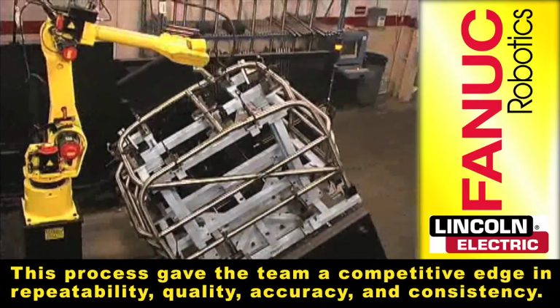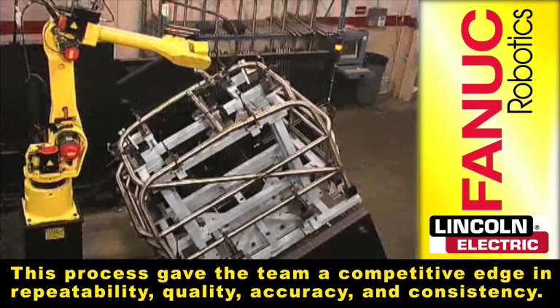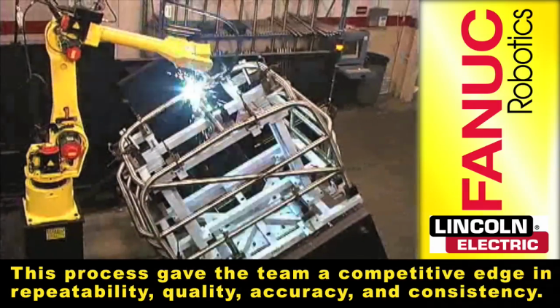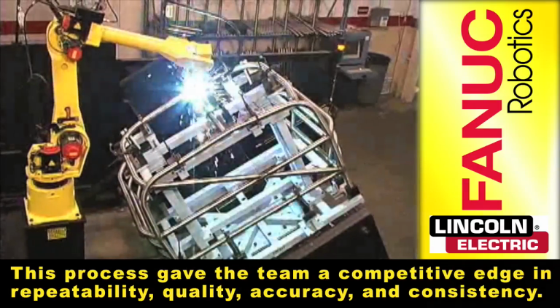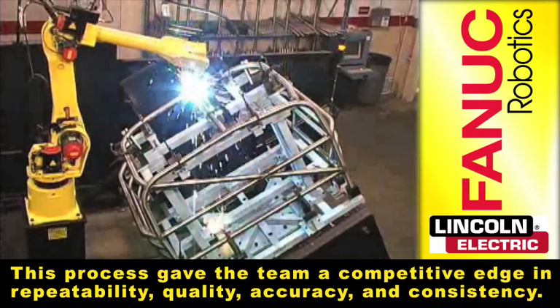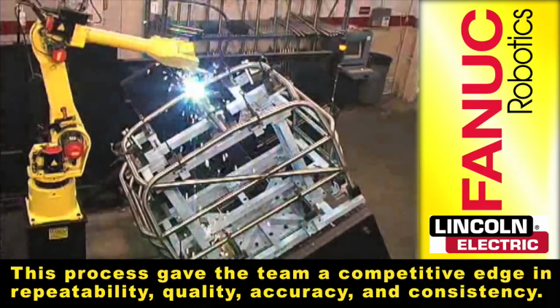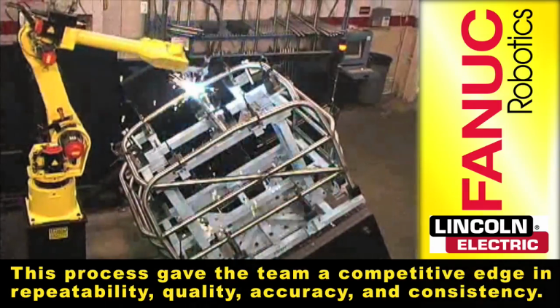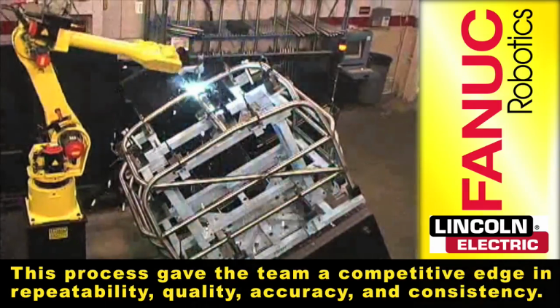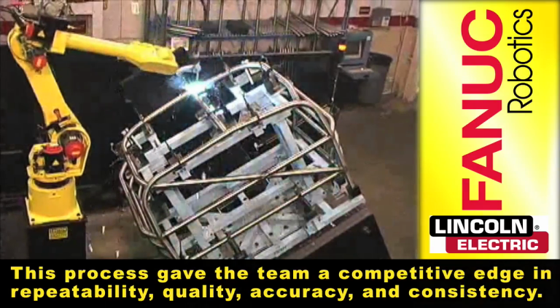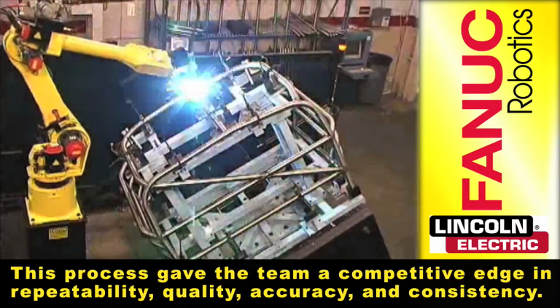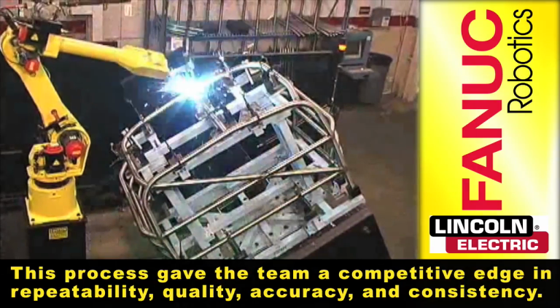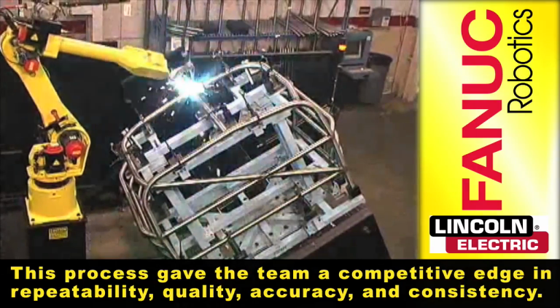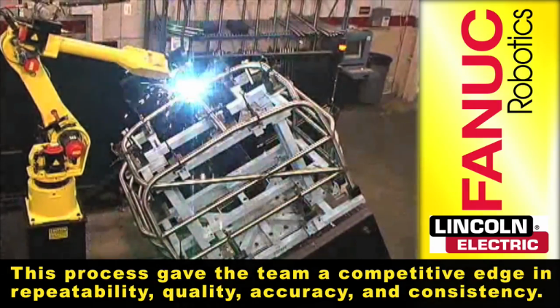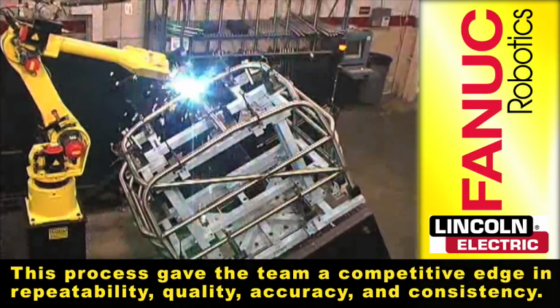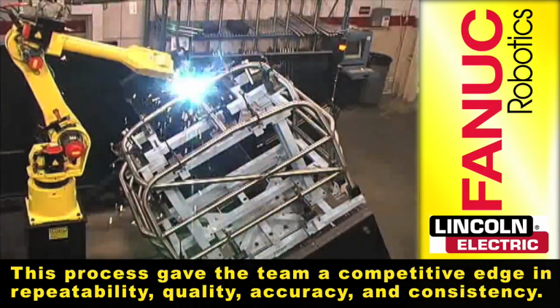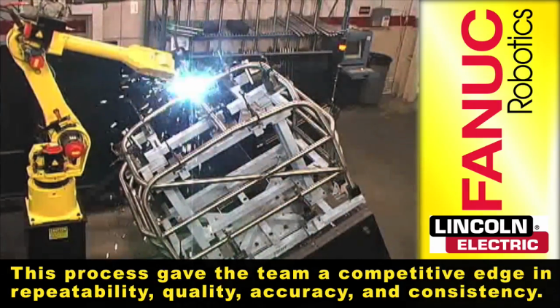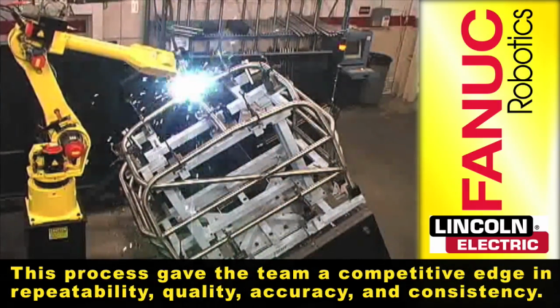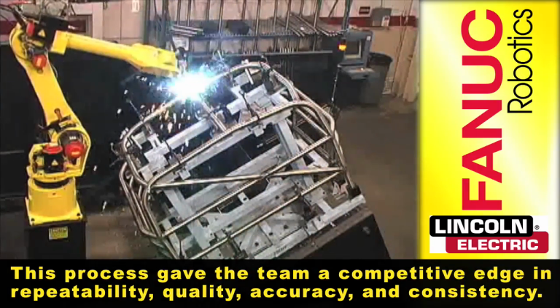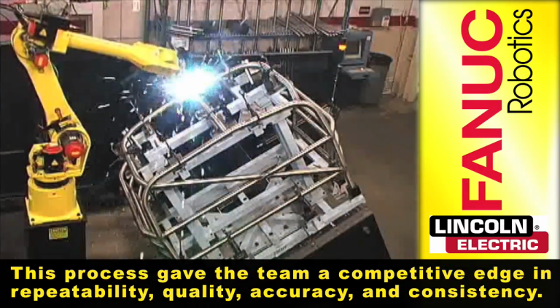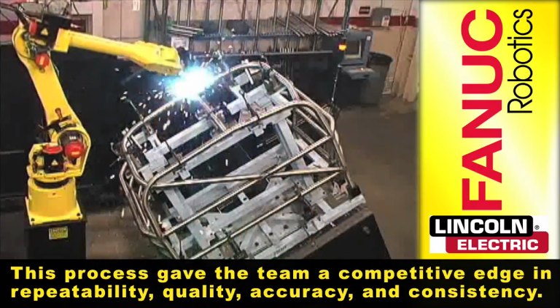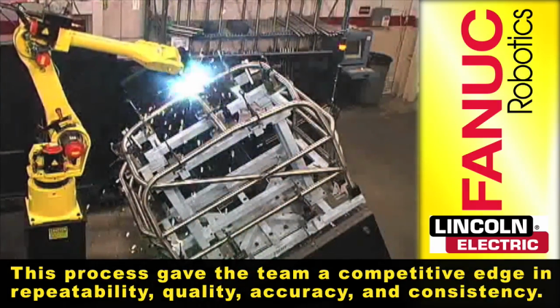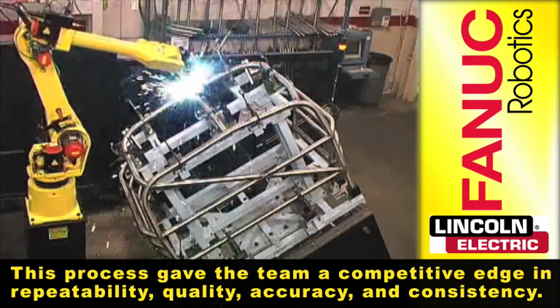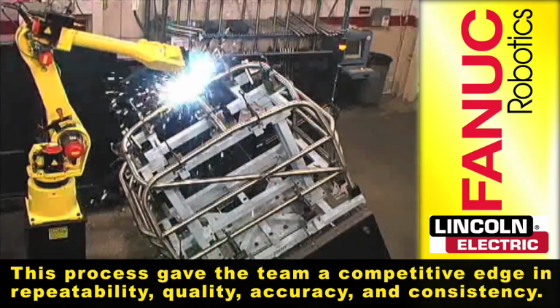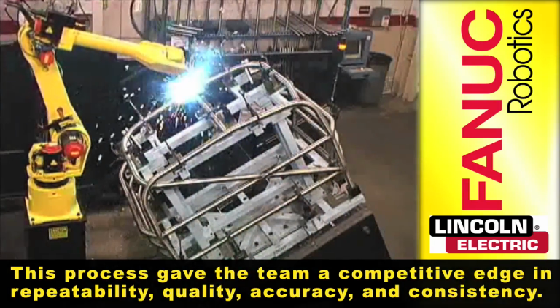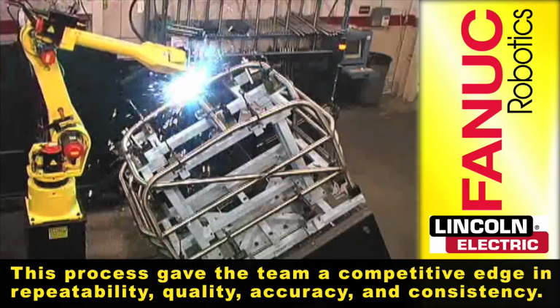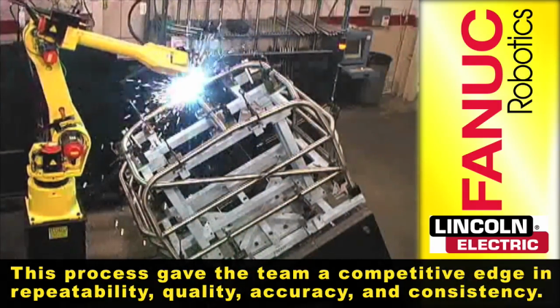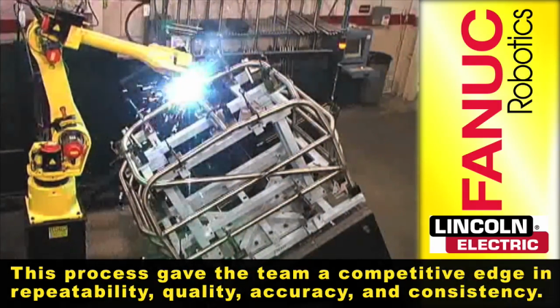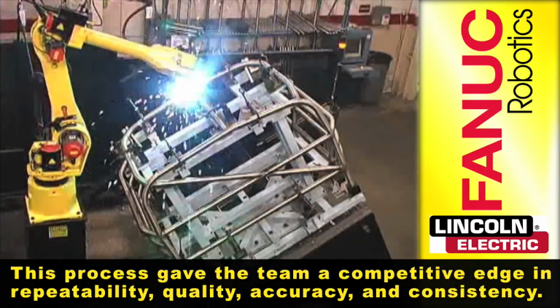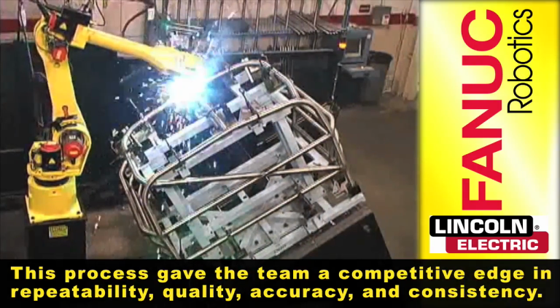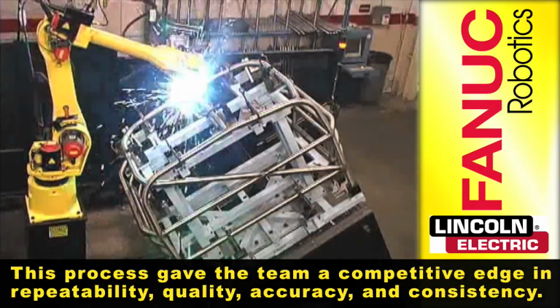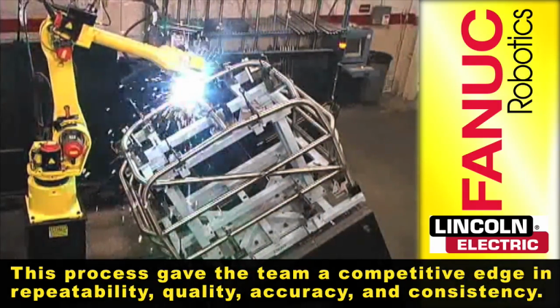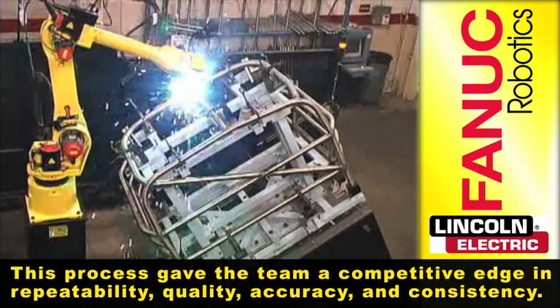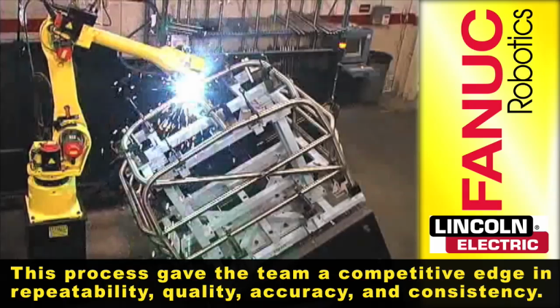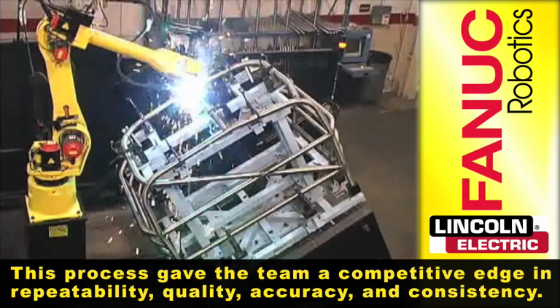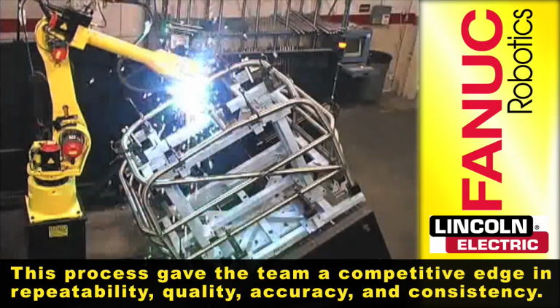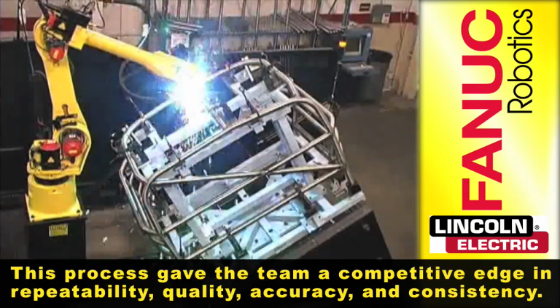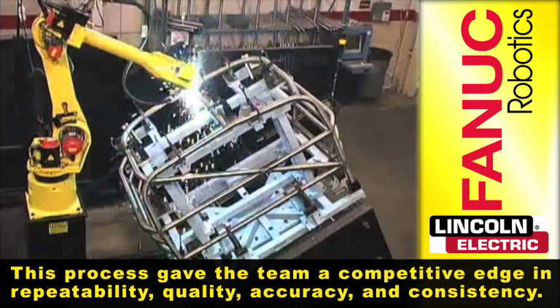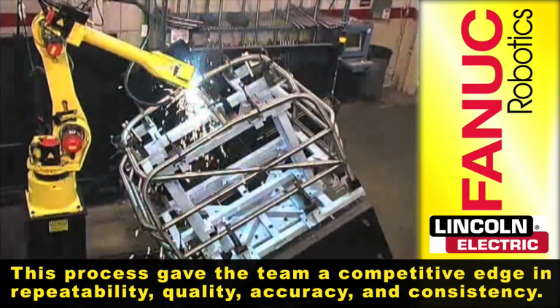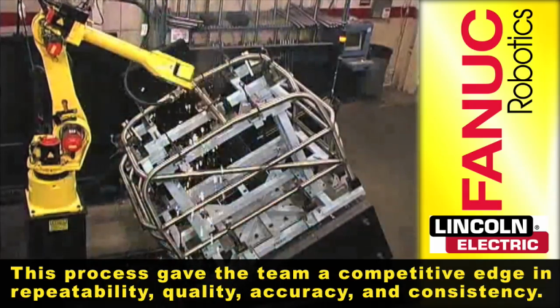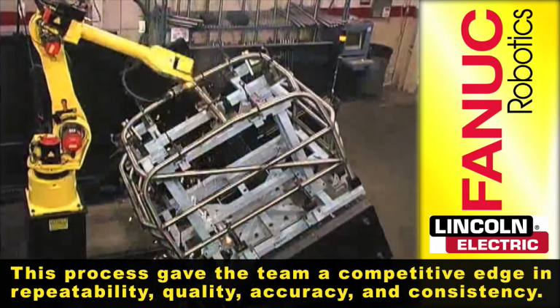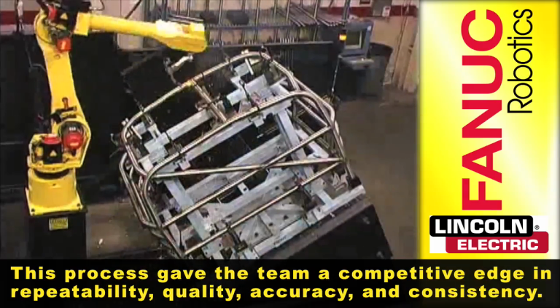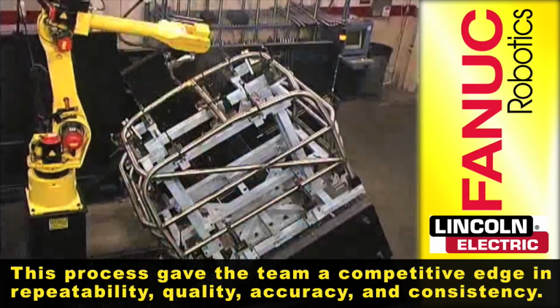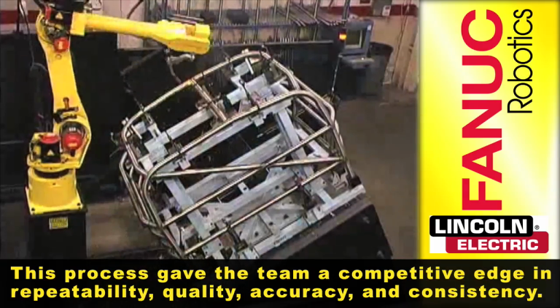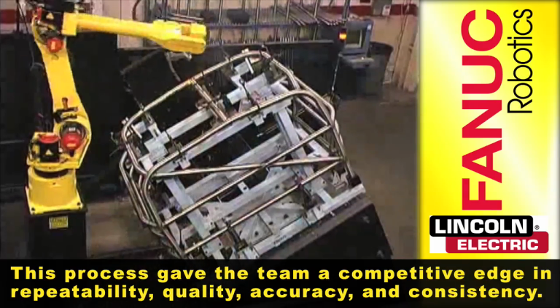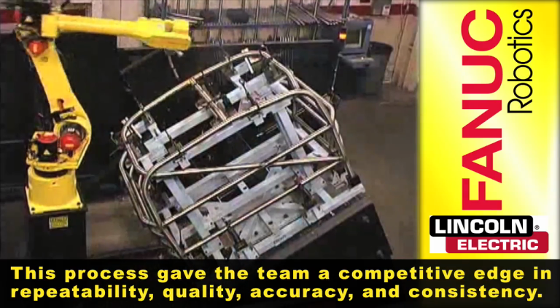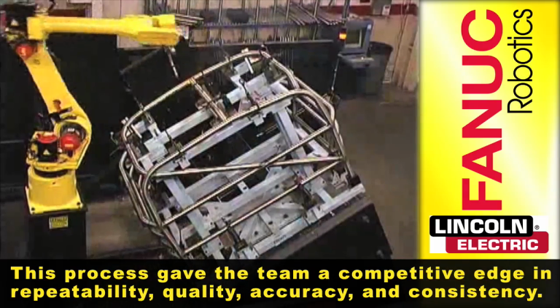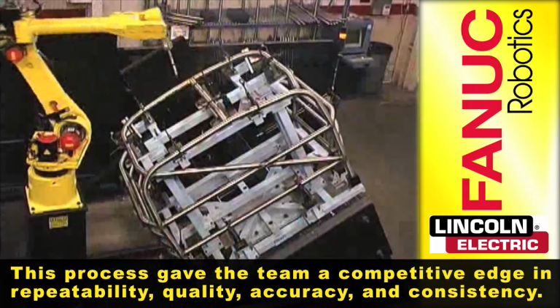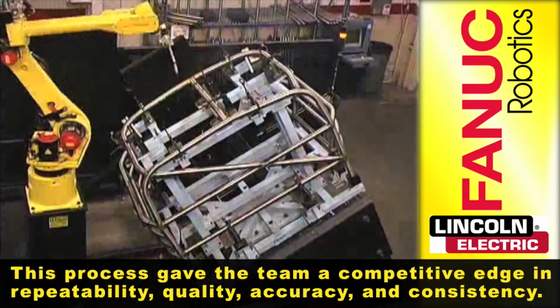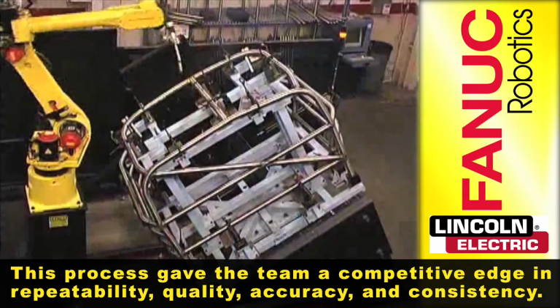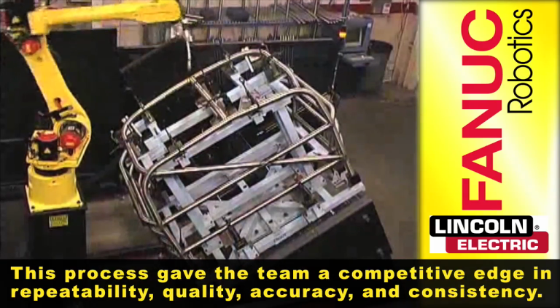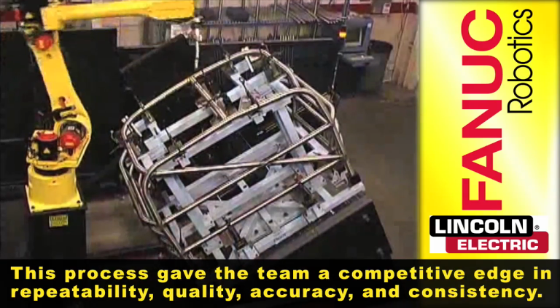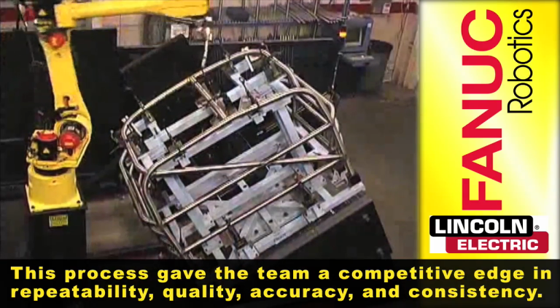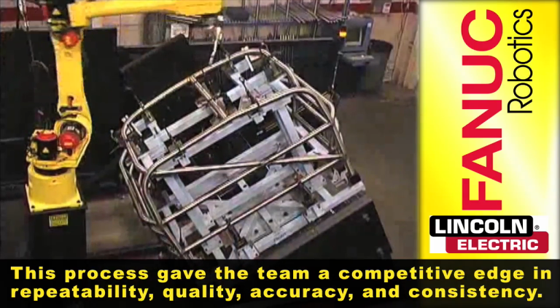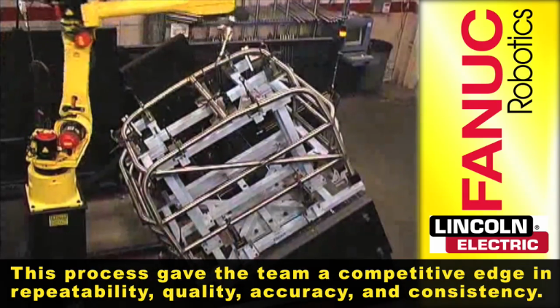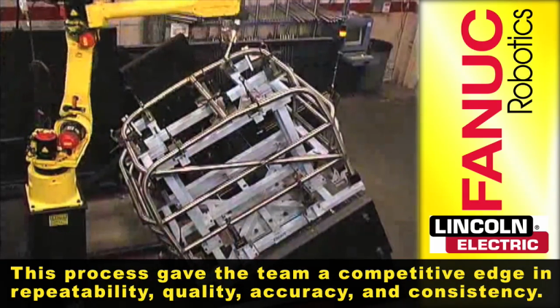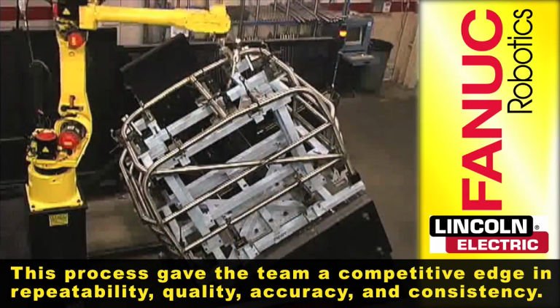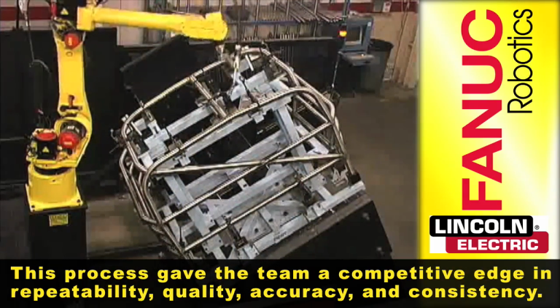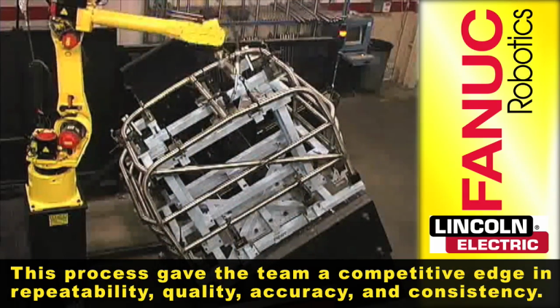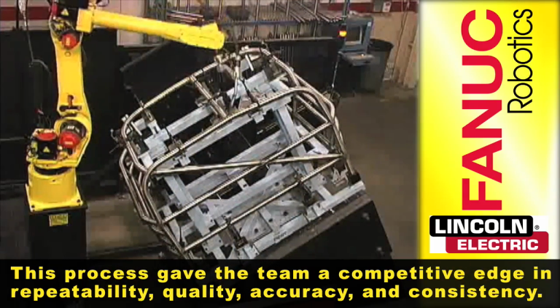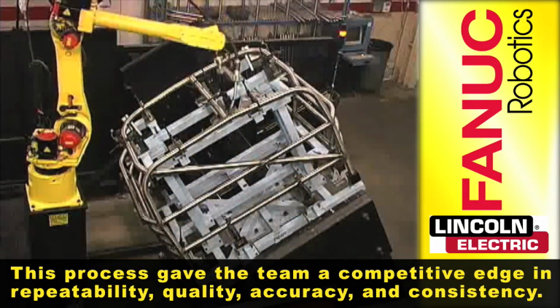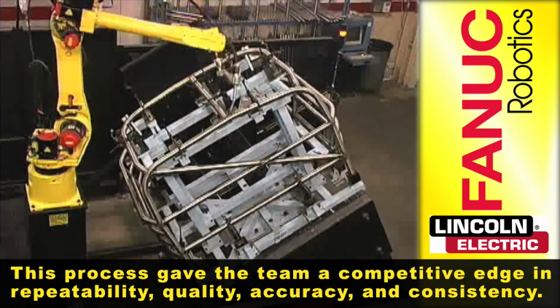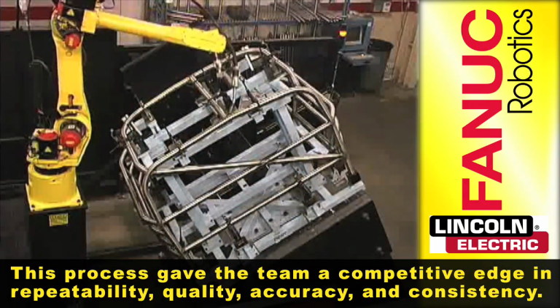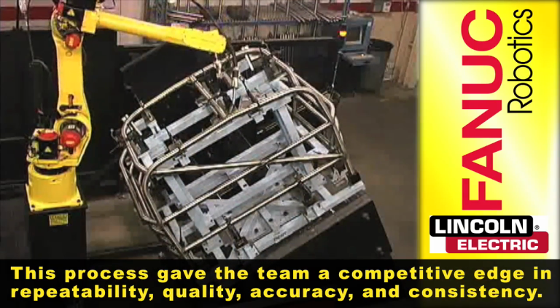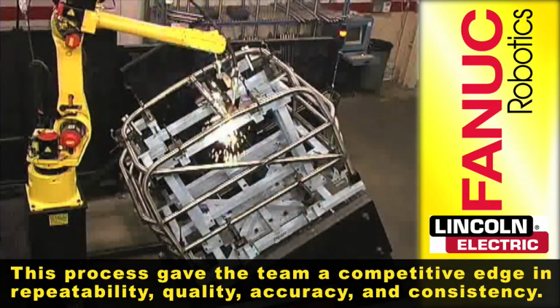The process gave the team a competitive edge in repeatability, quality, accuracy, and consistency.